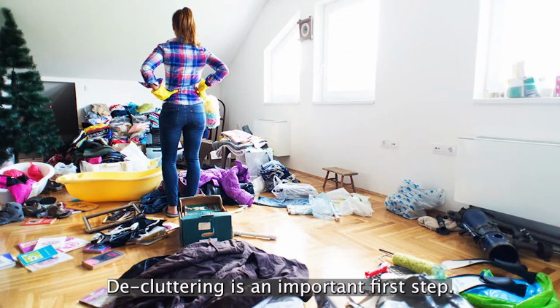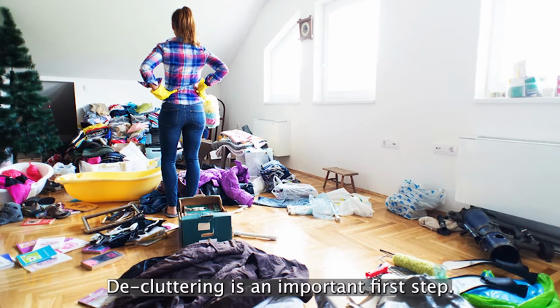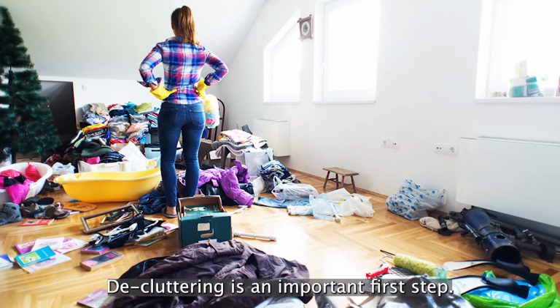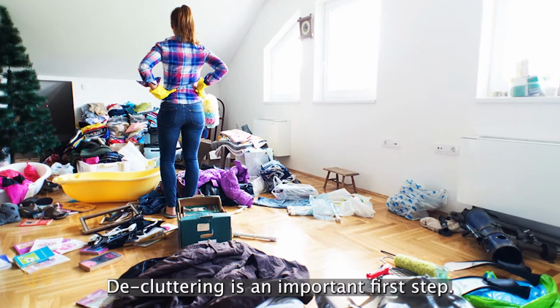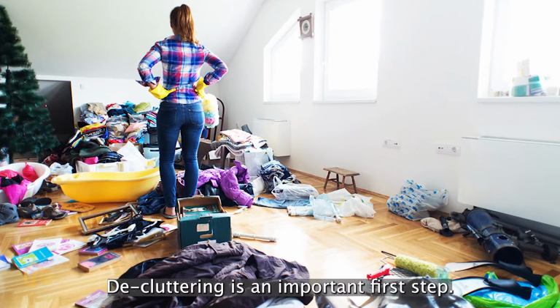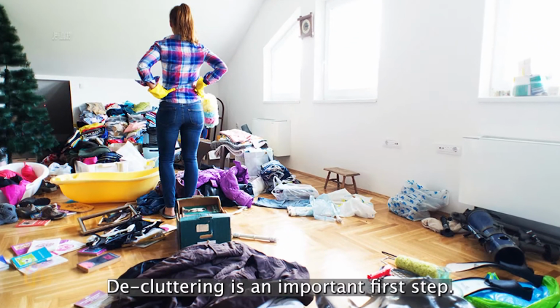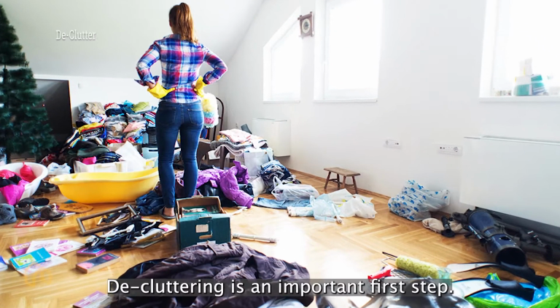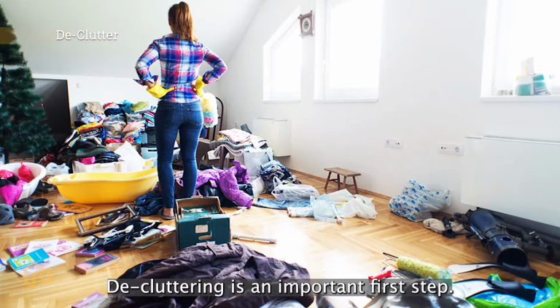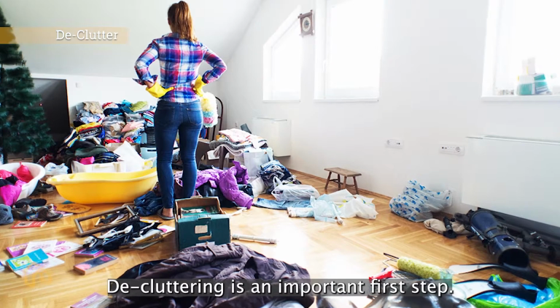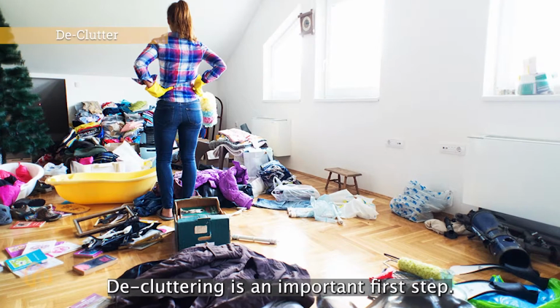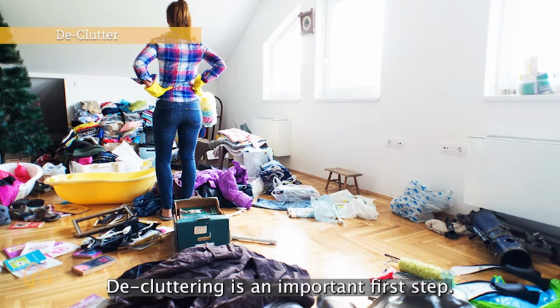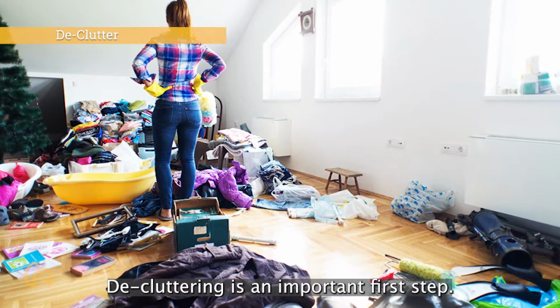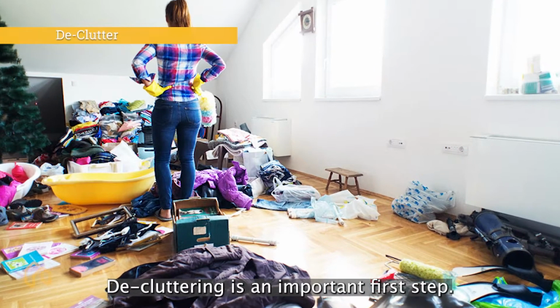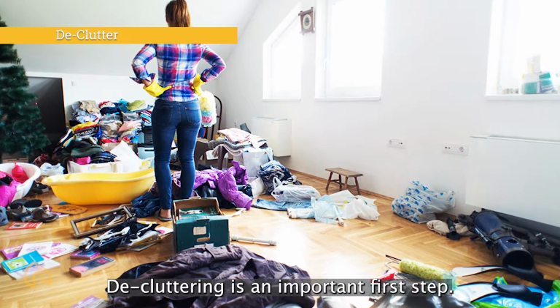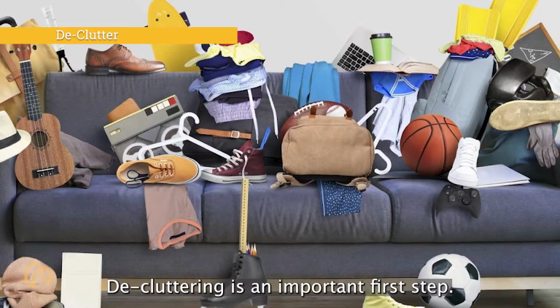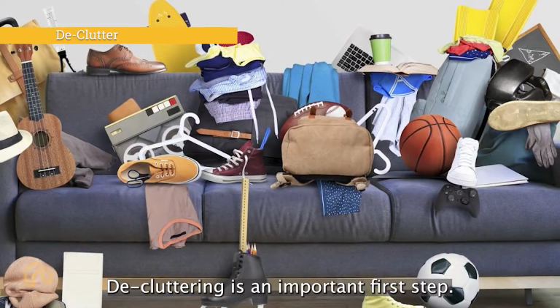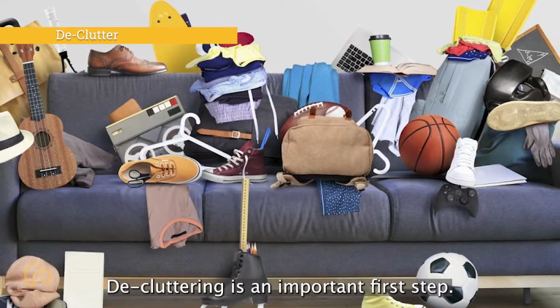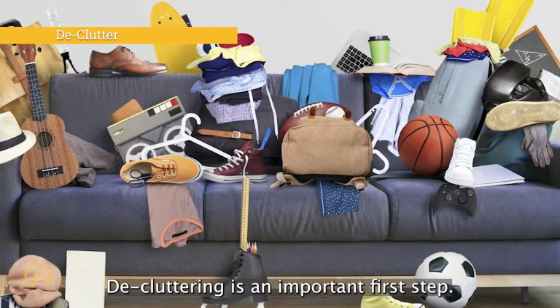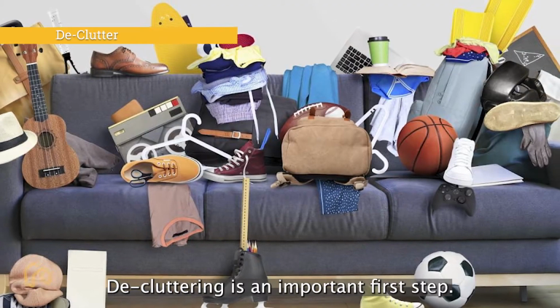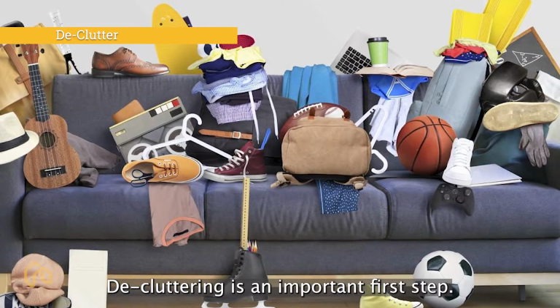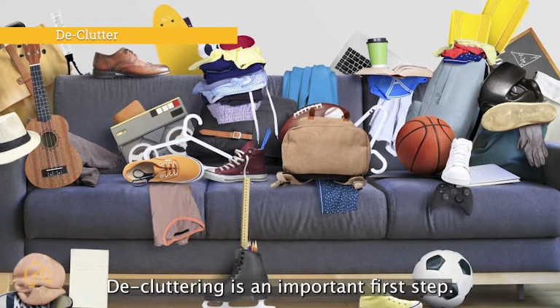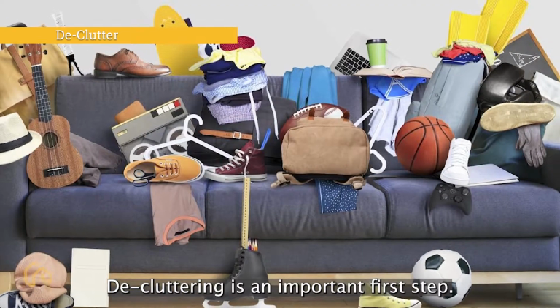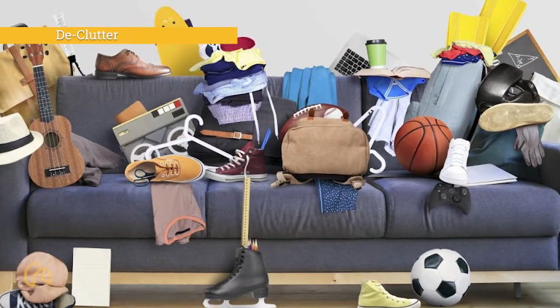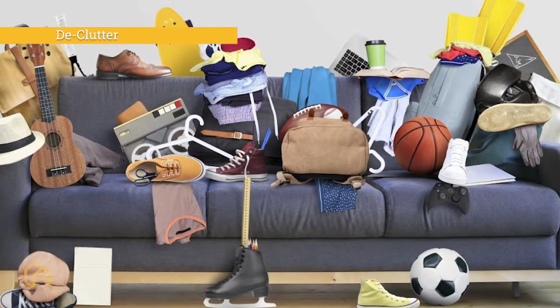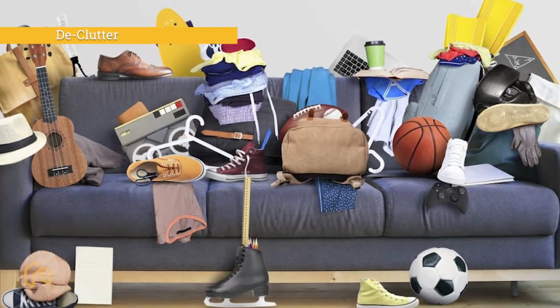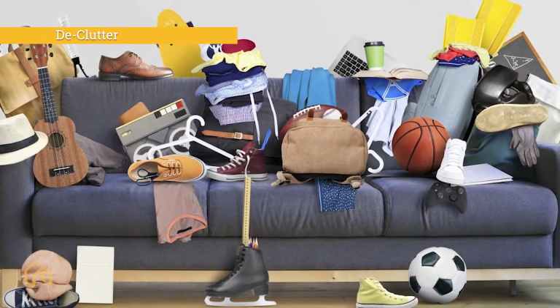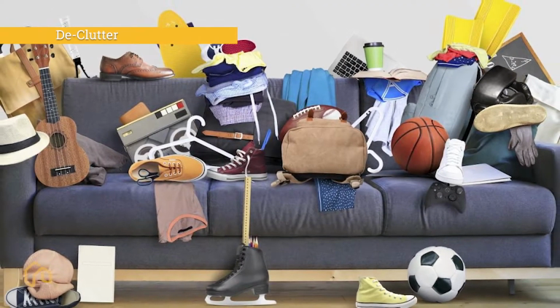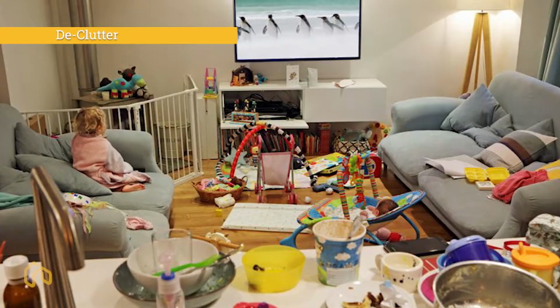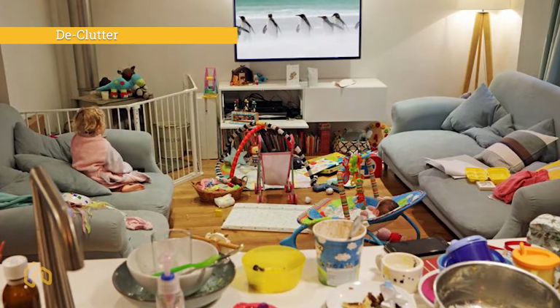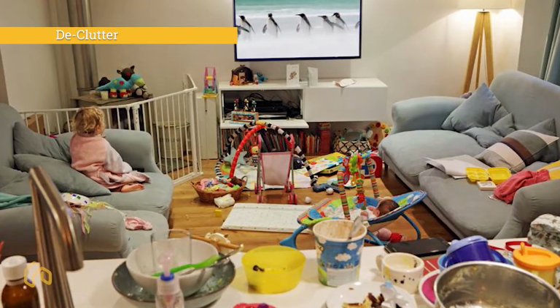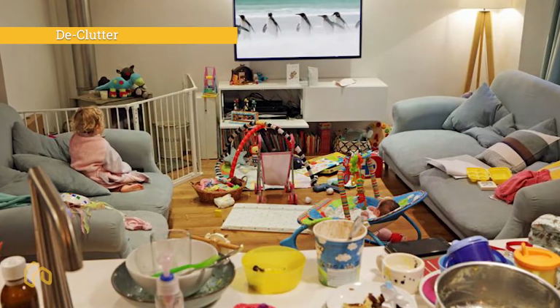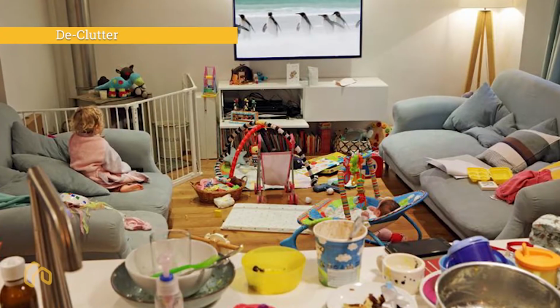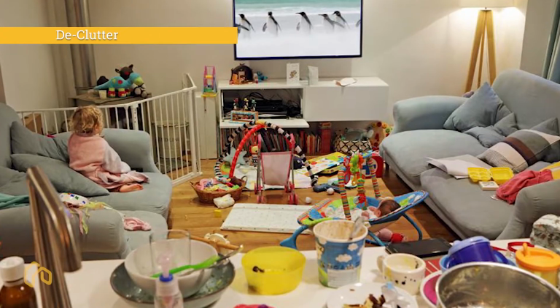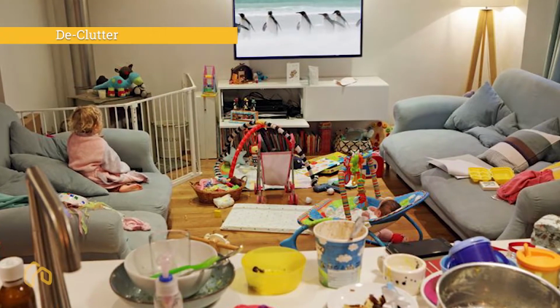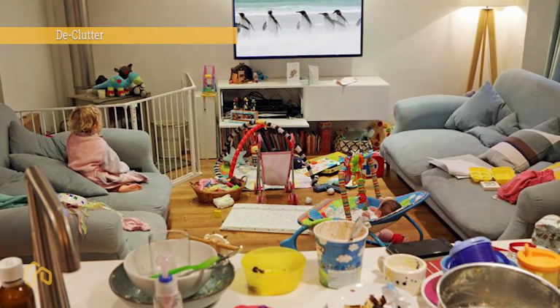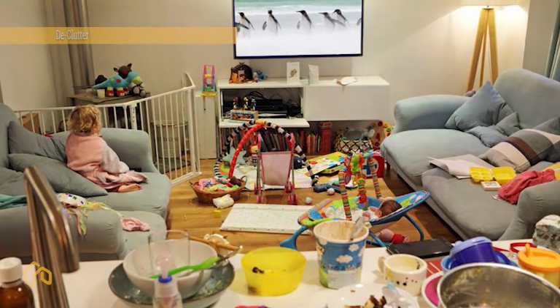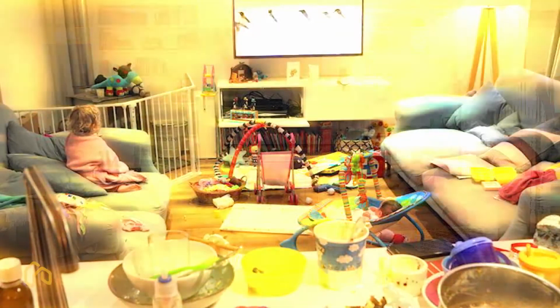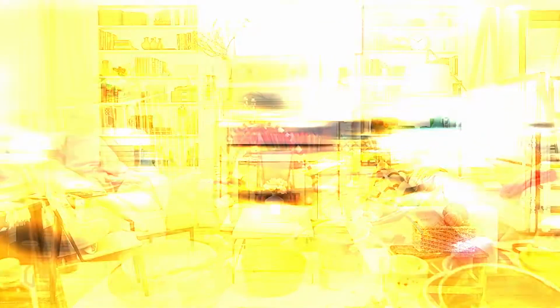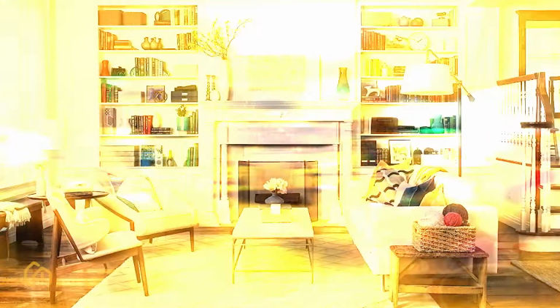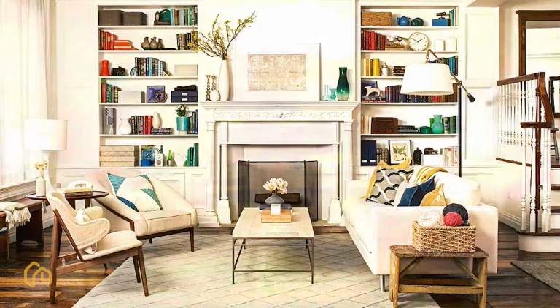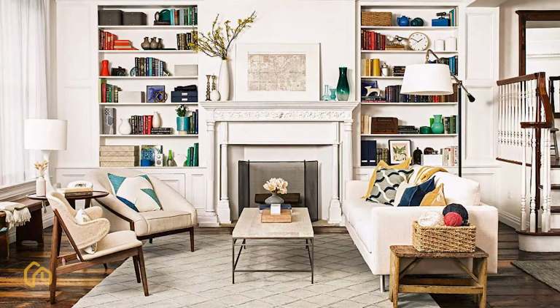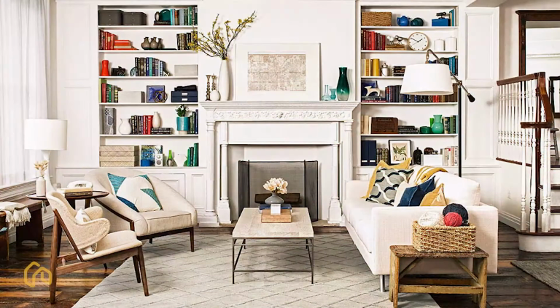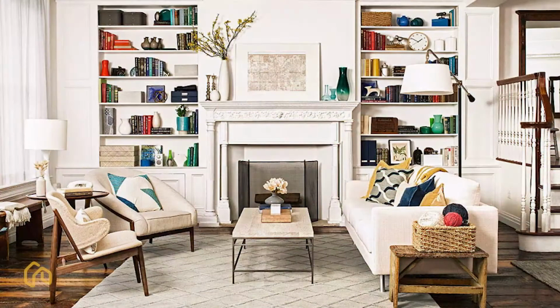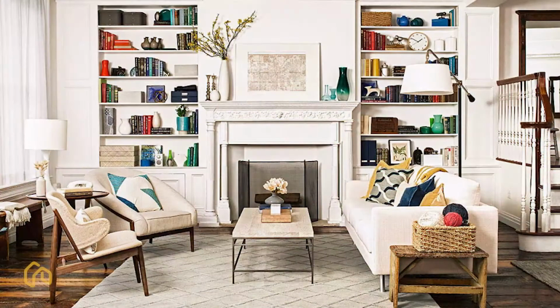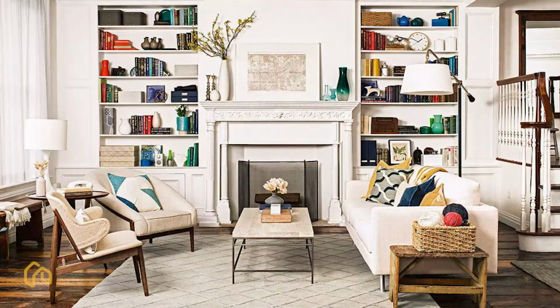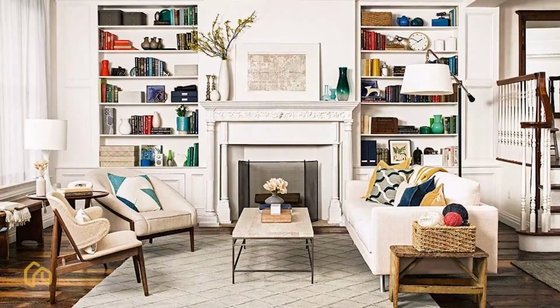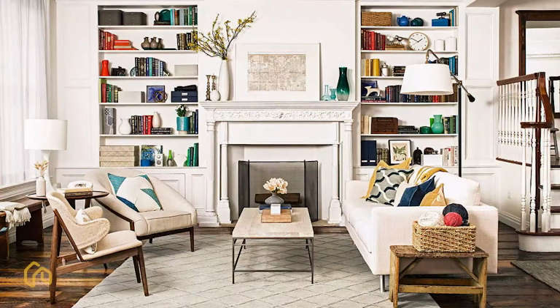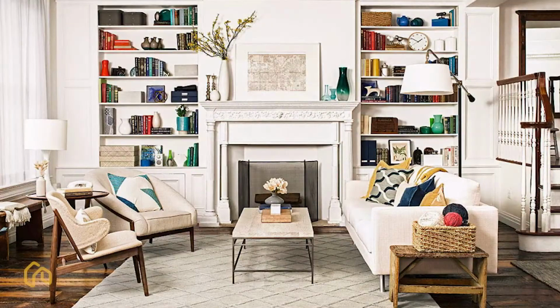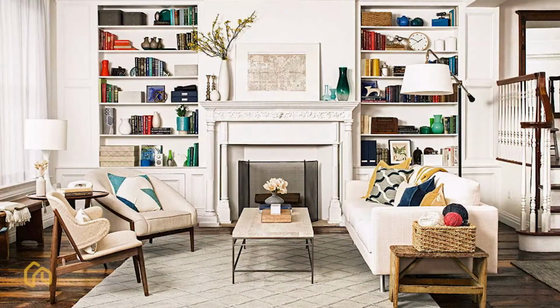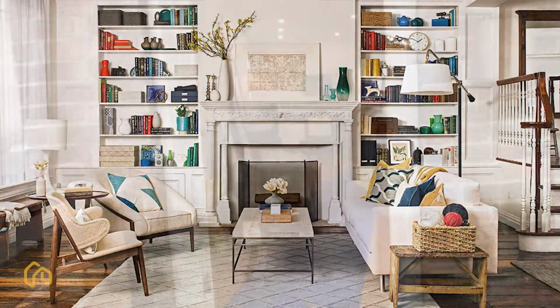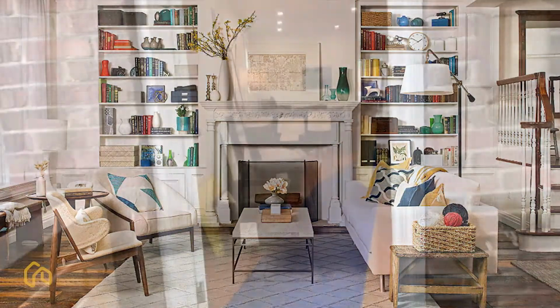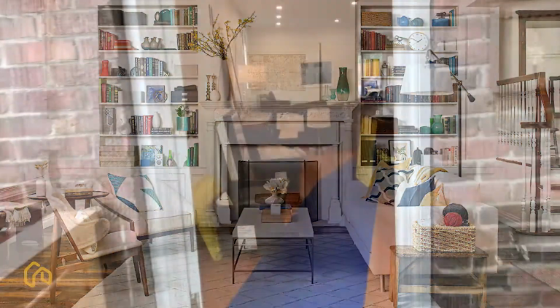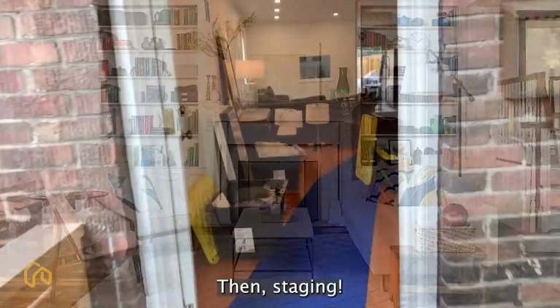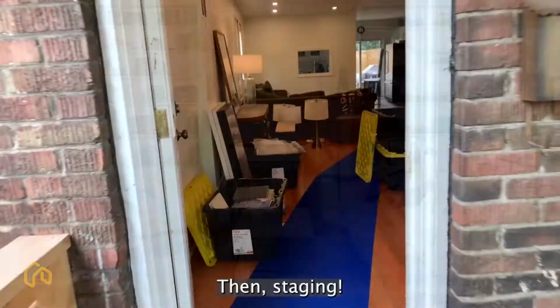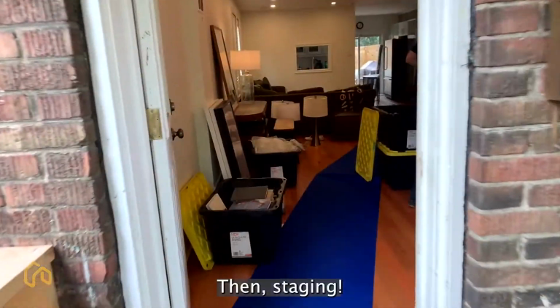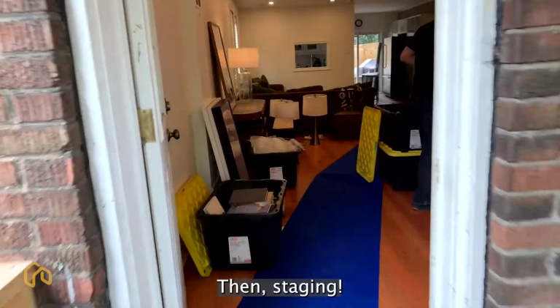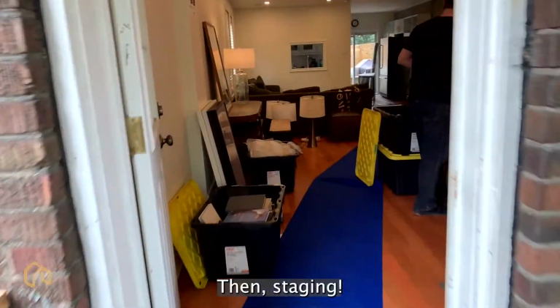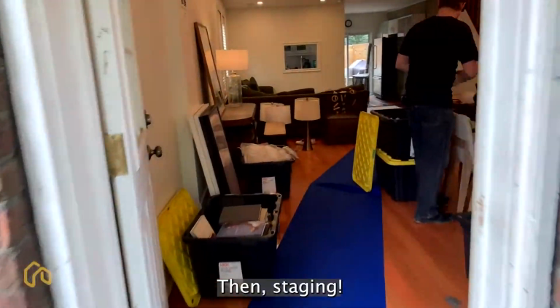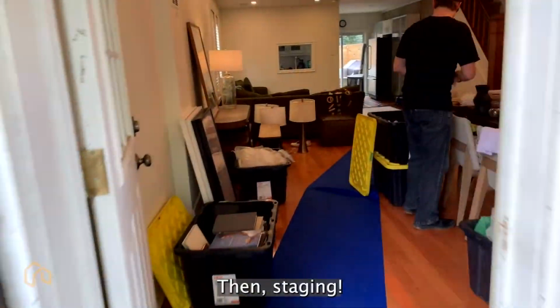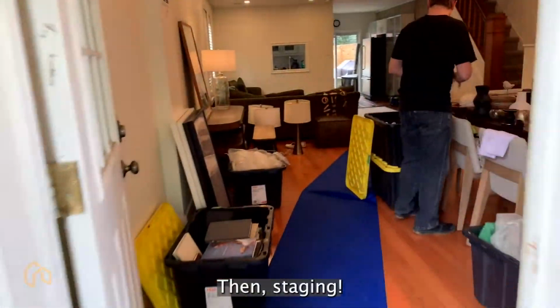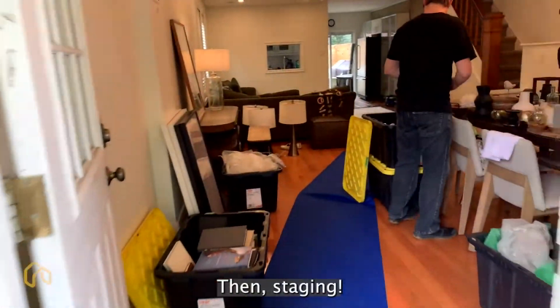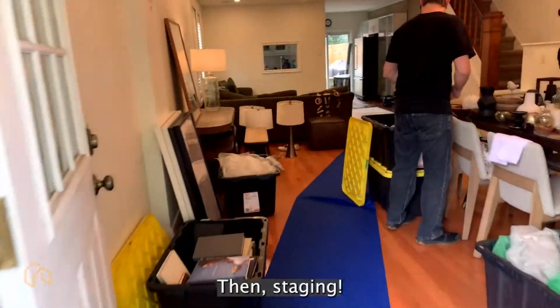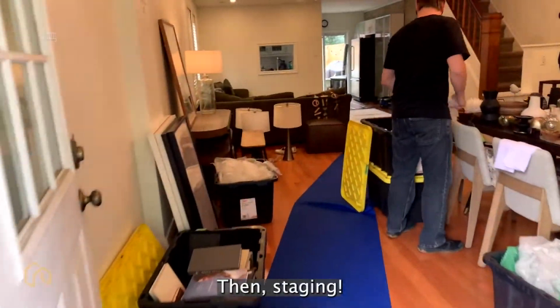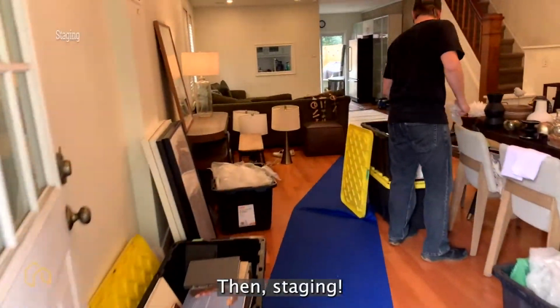Decluttering is an important first step, then staging.